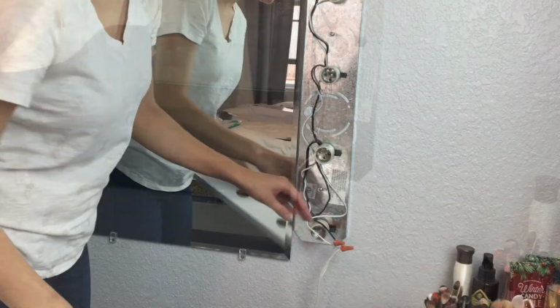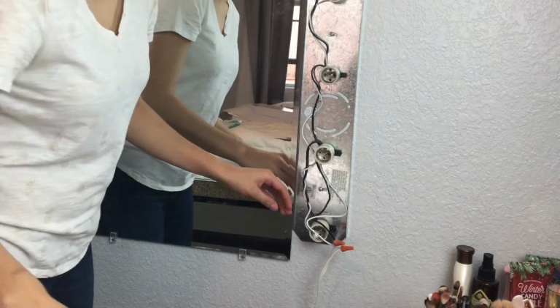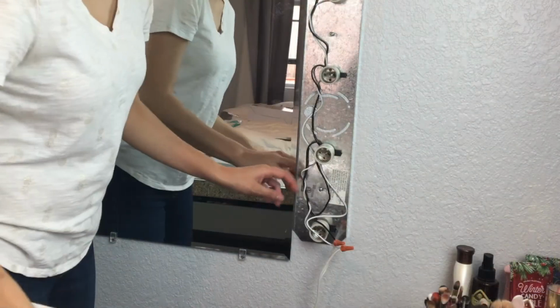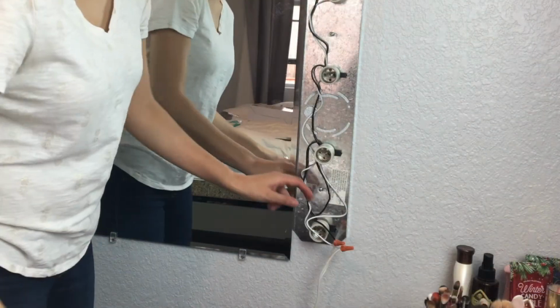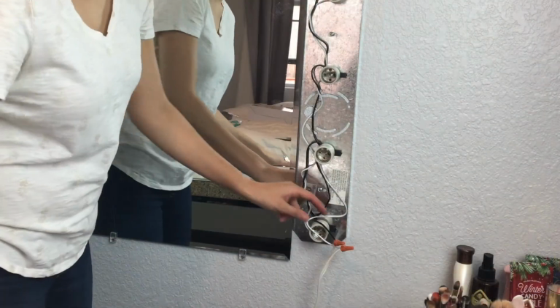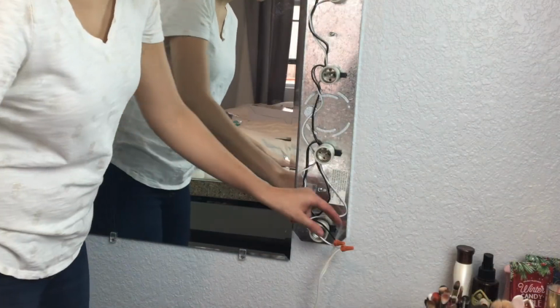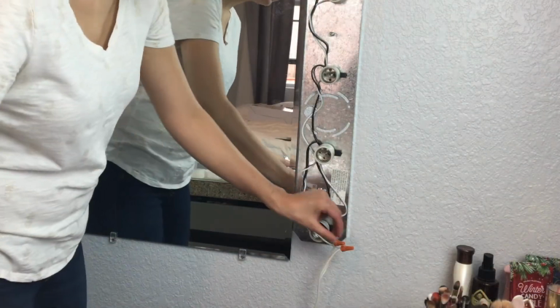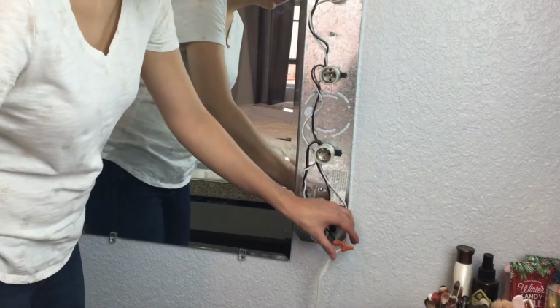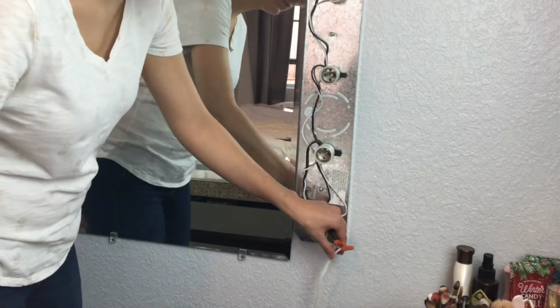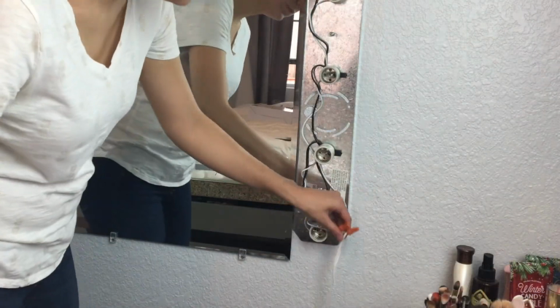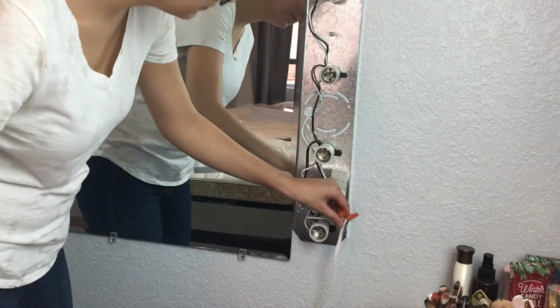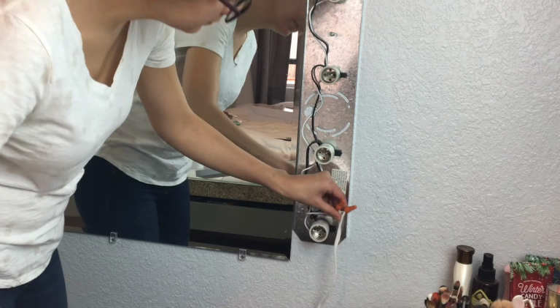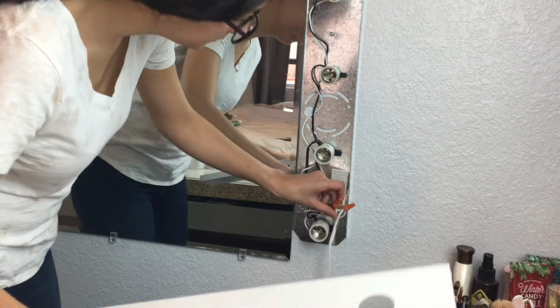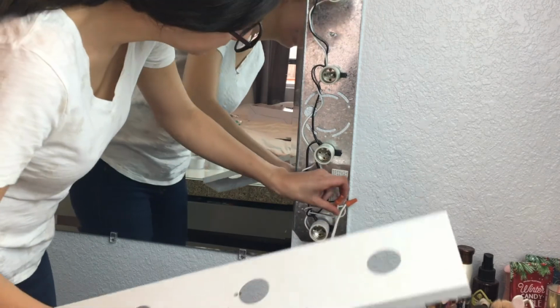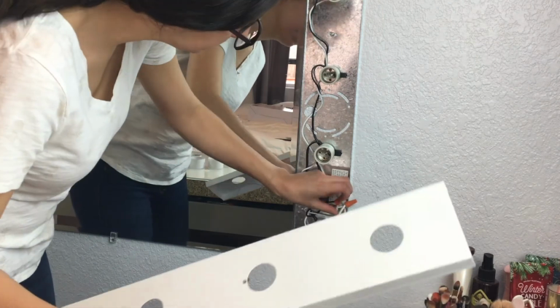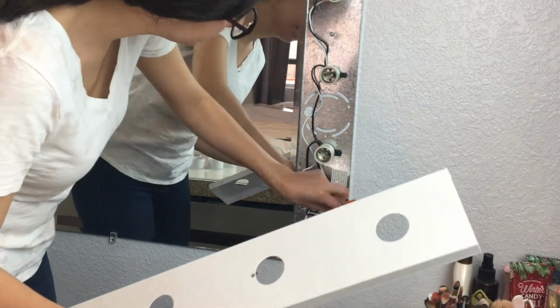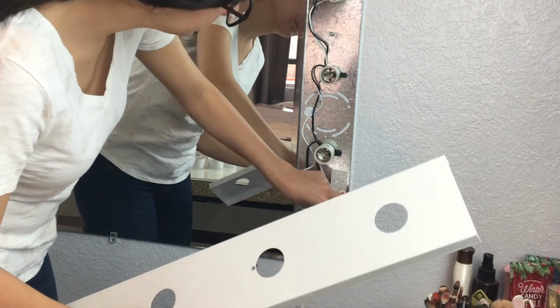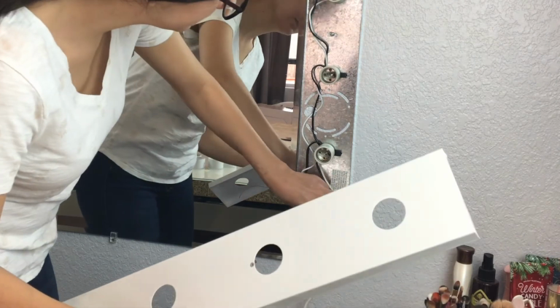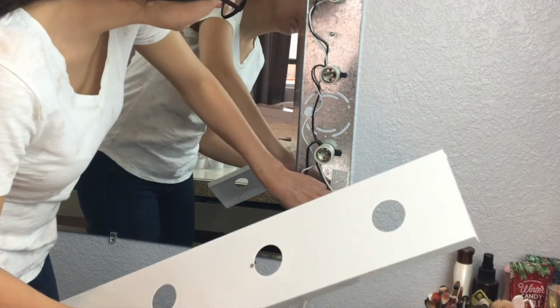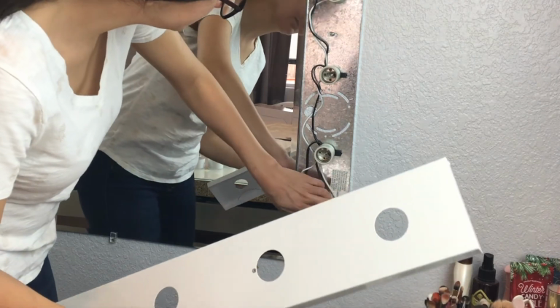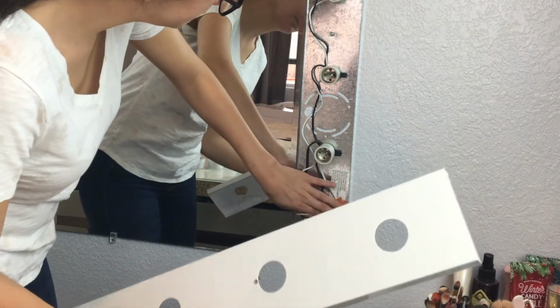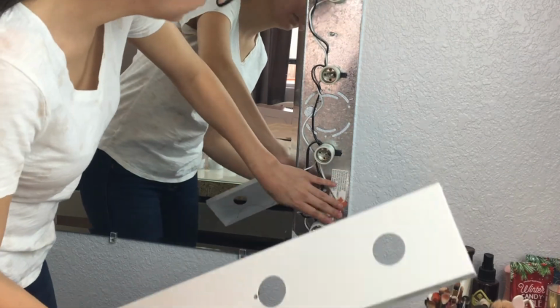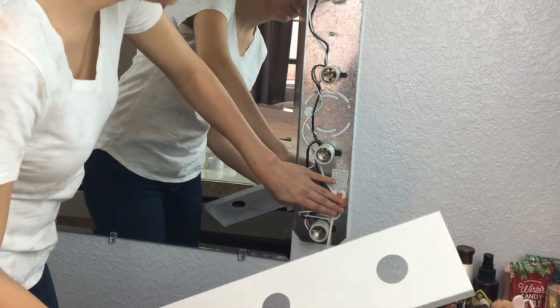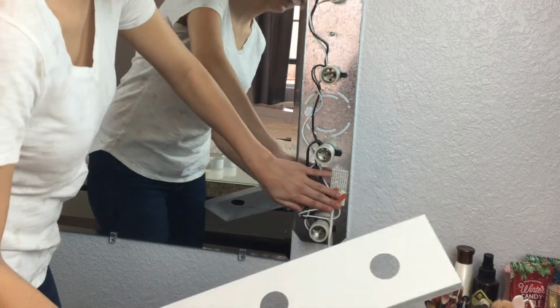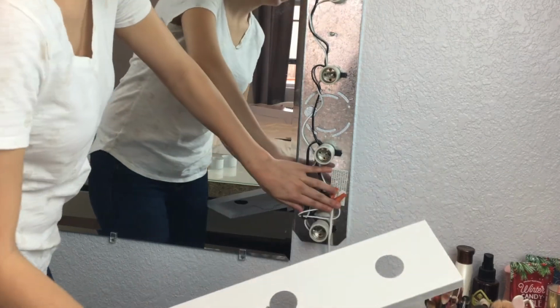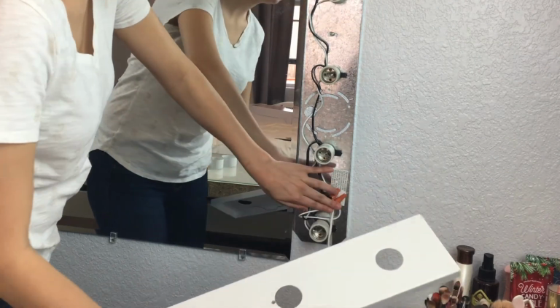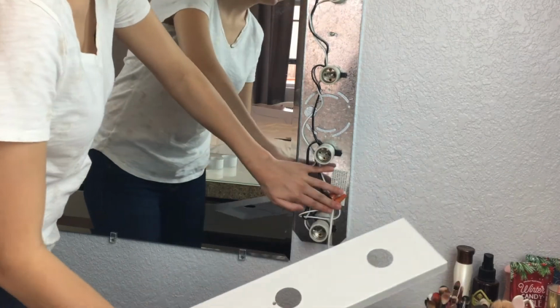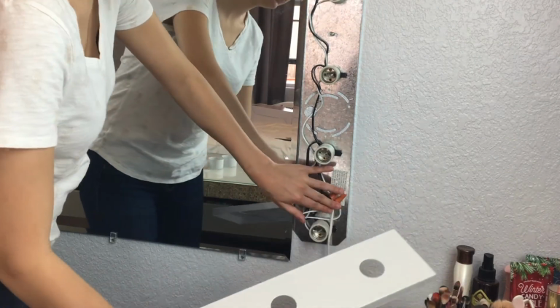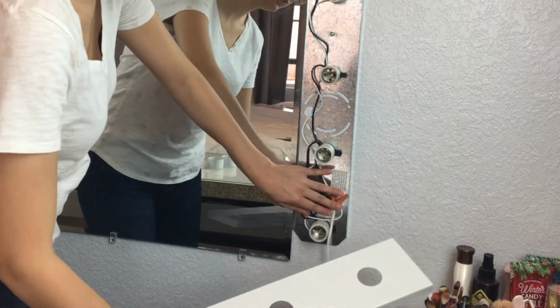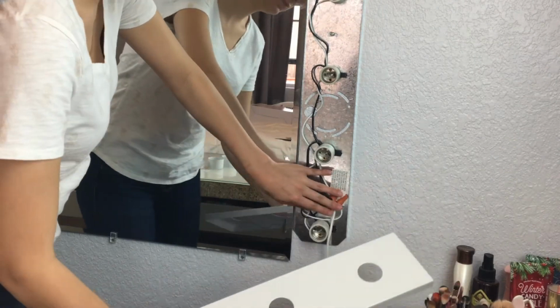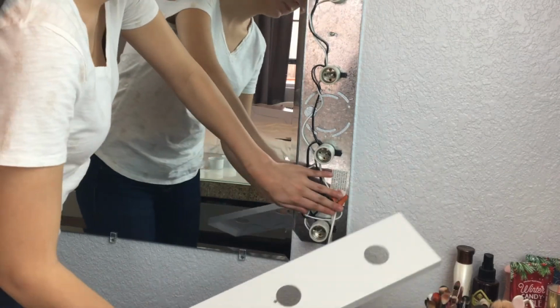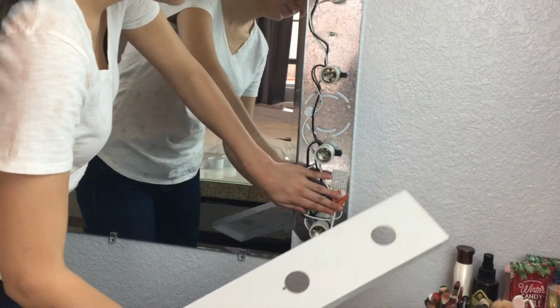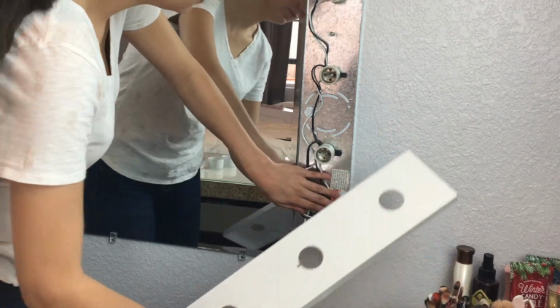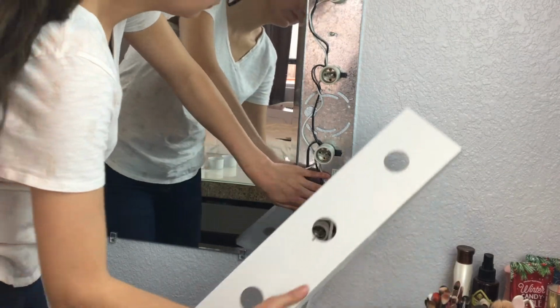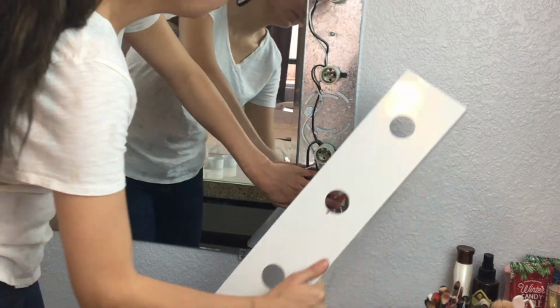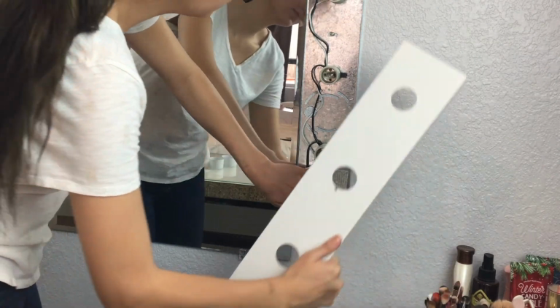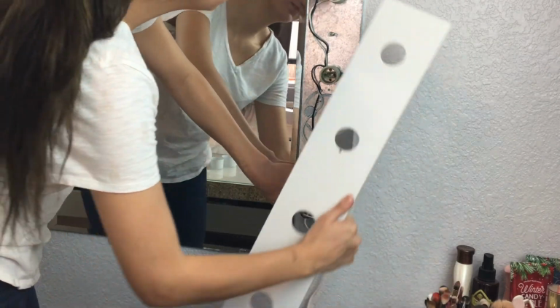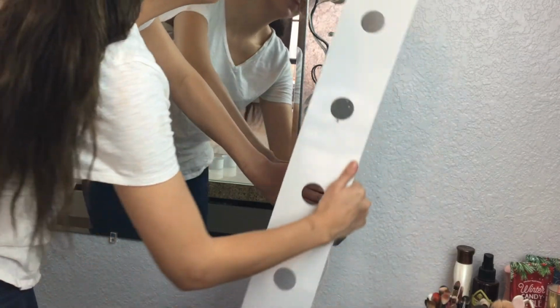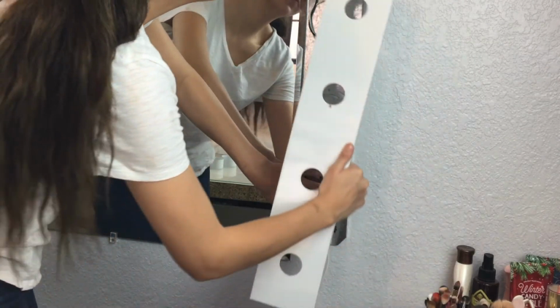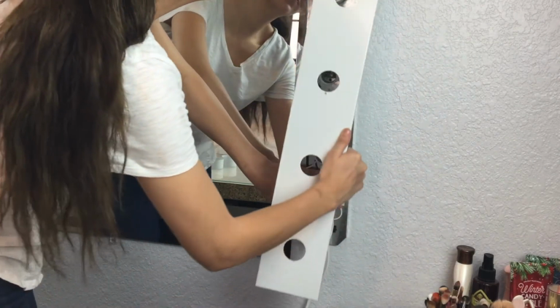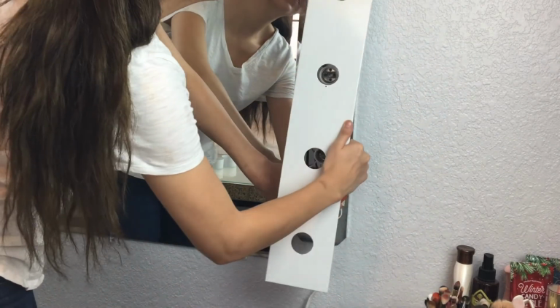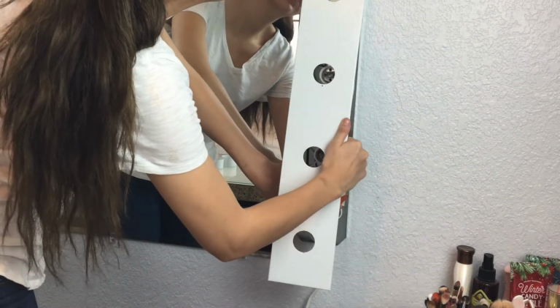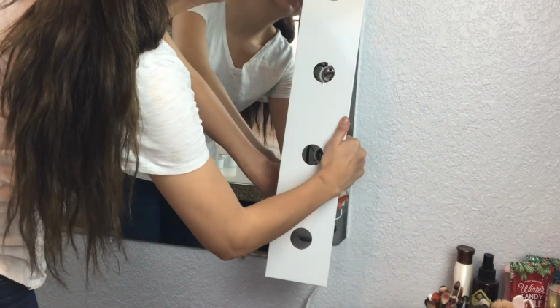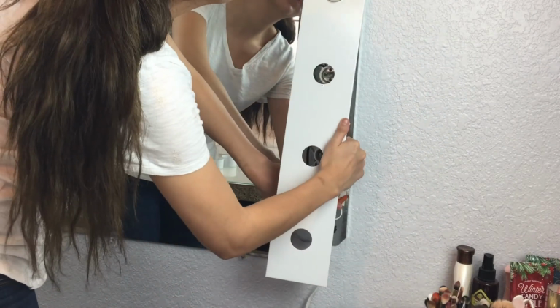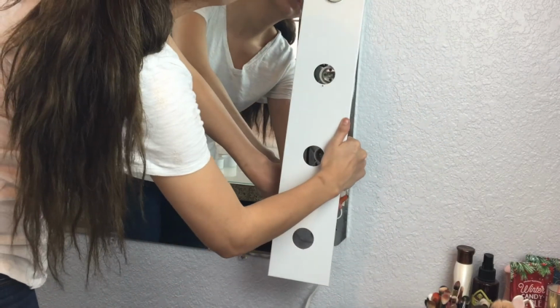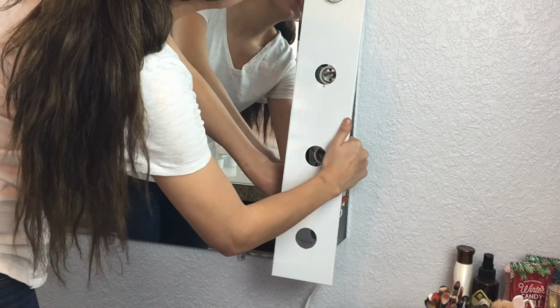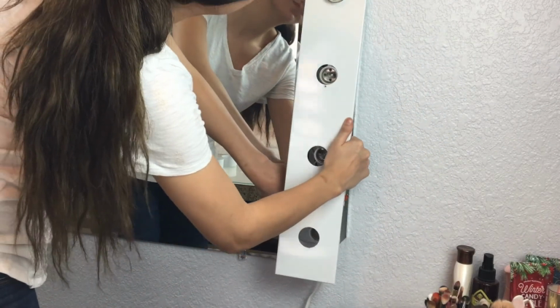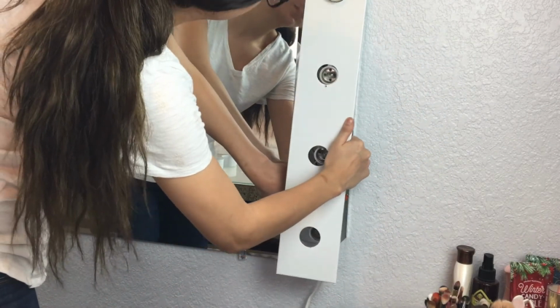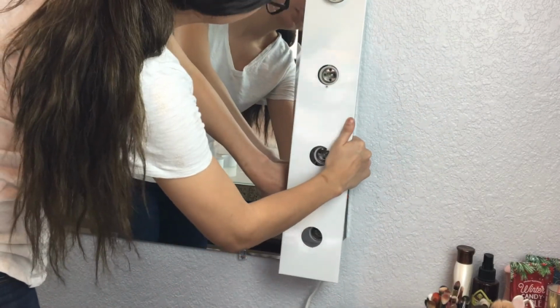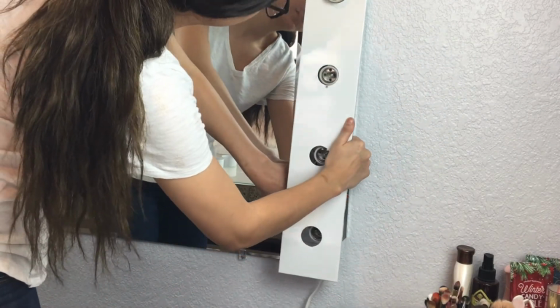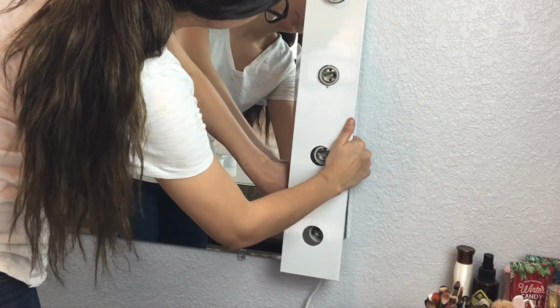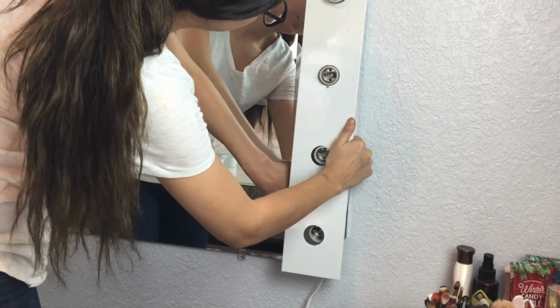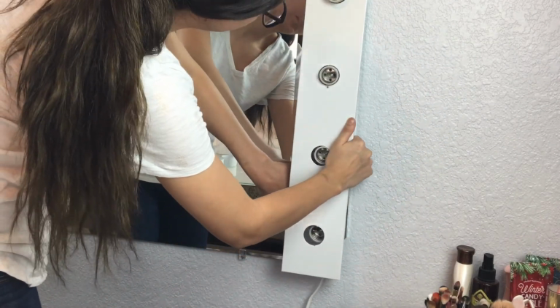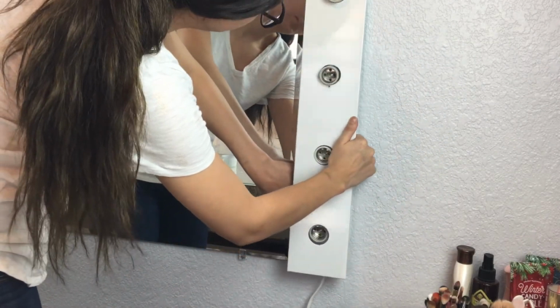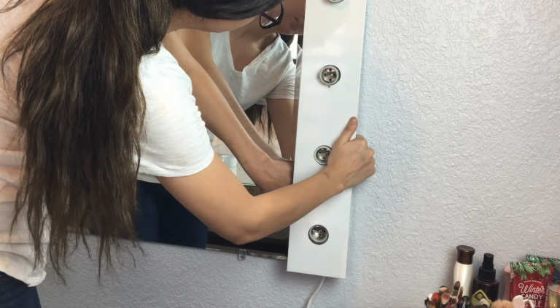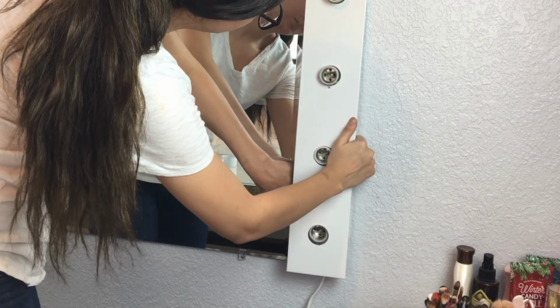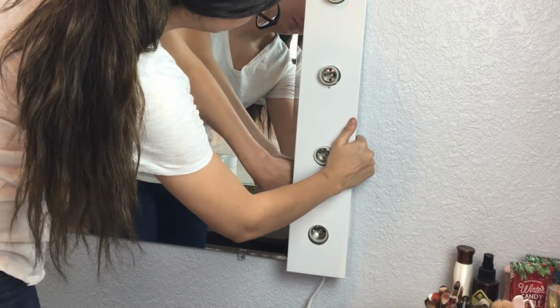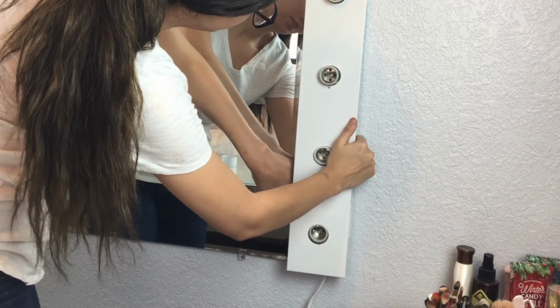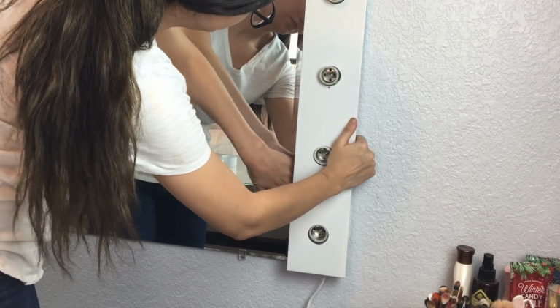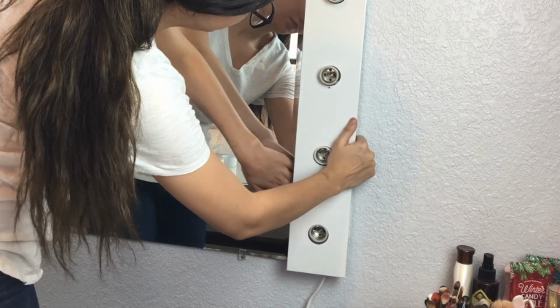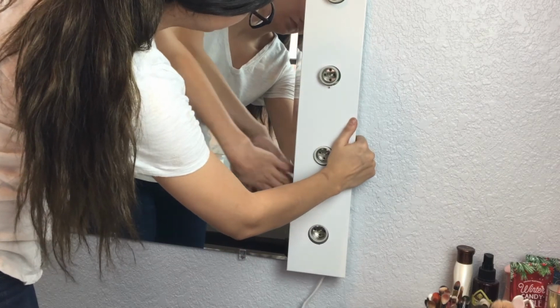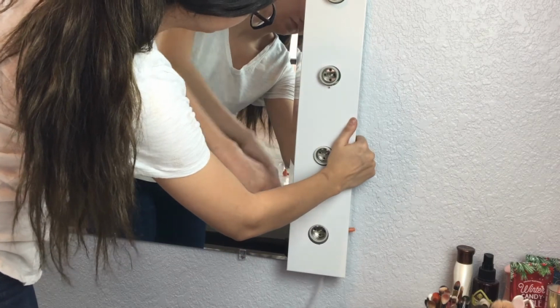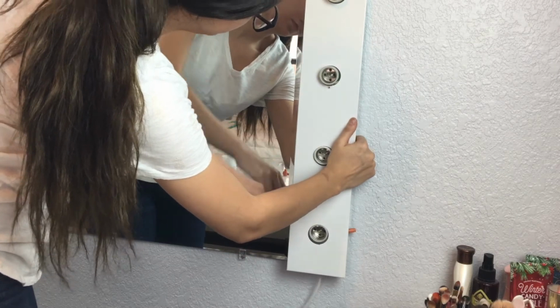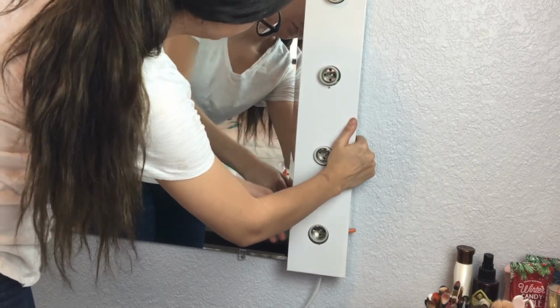So now I'm ready to add the white cover and start adding the knobs one by one, and finally adding the light bulbs.